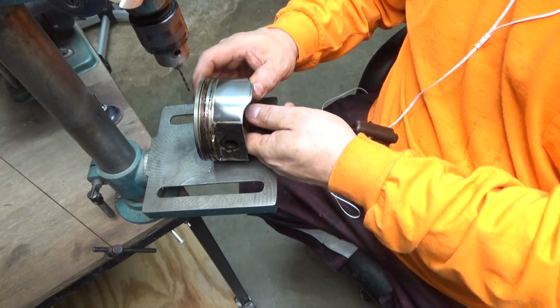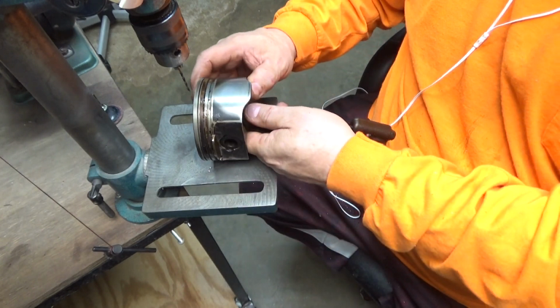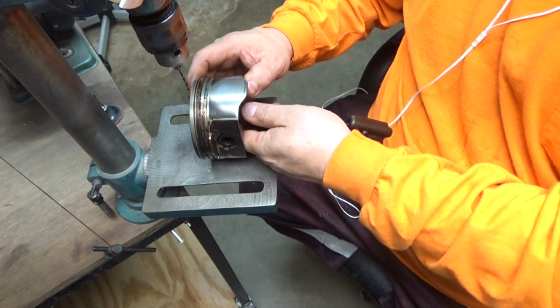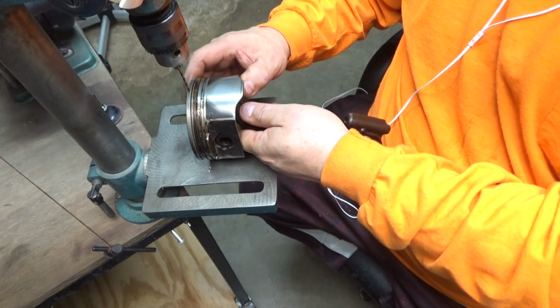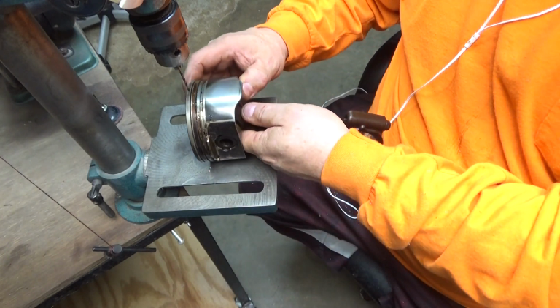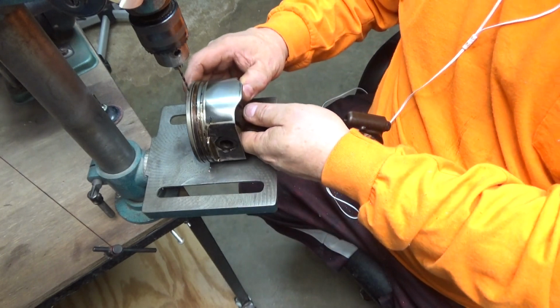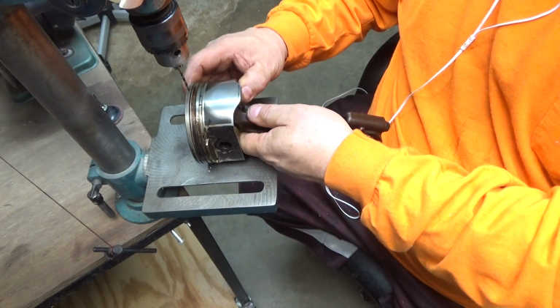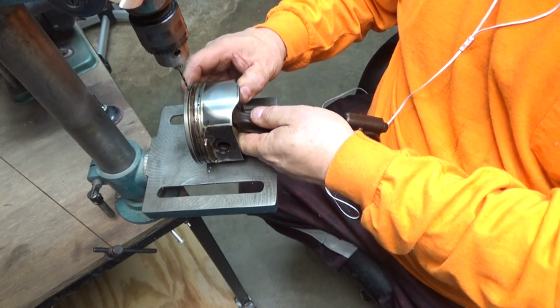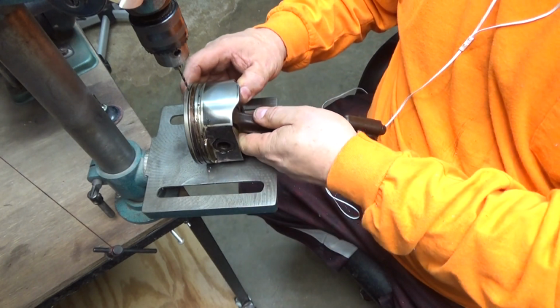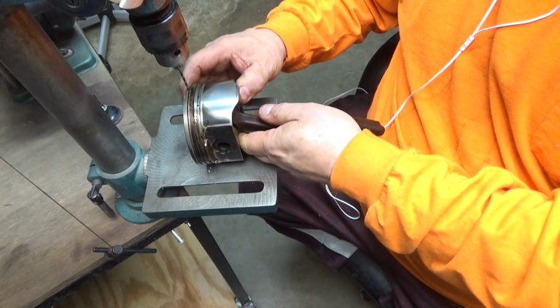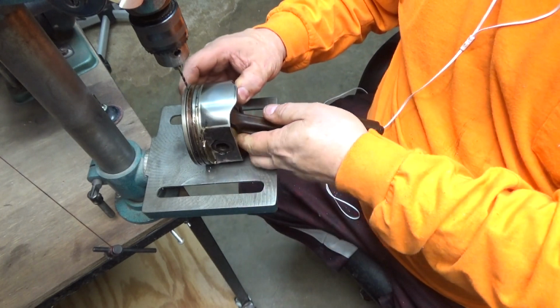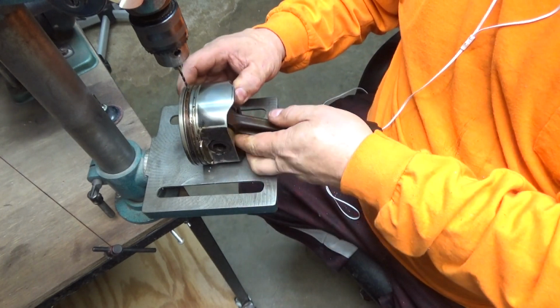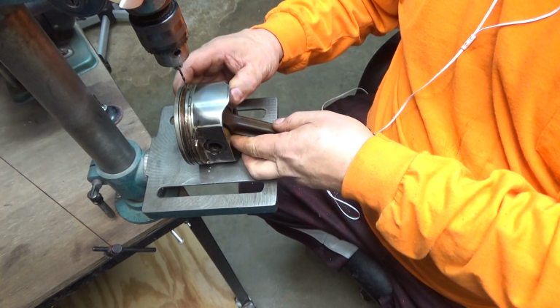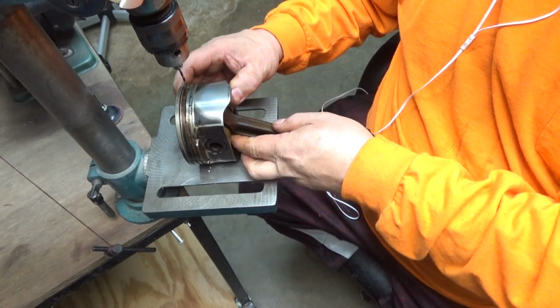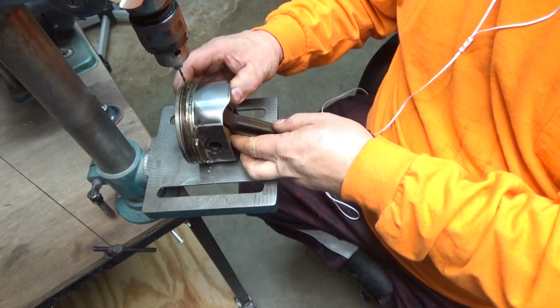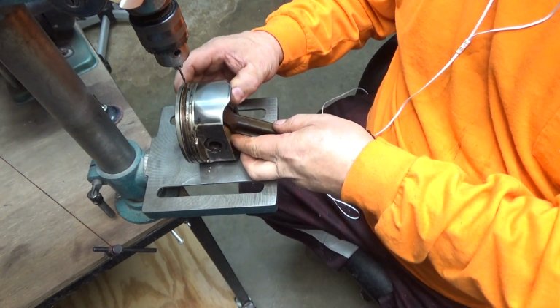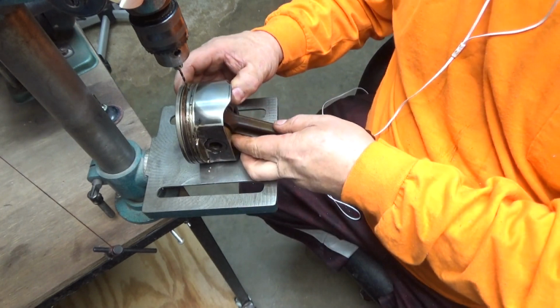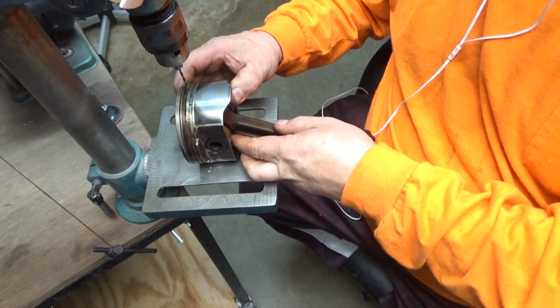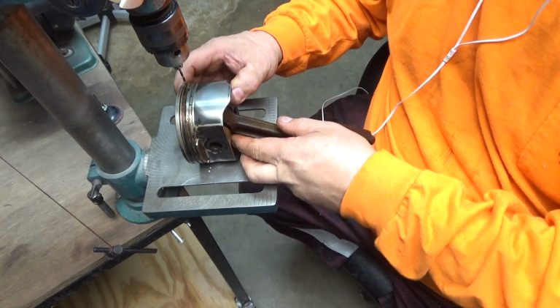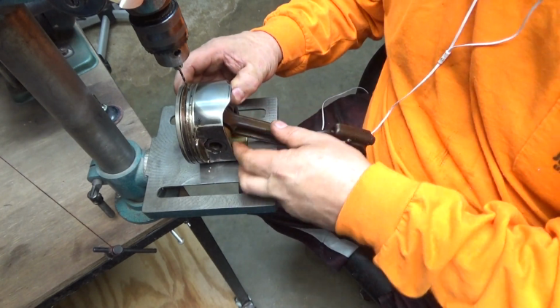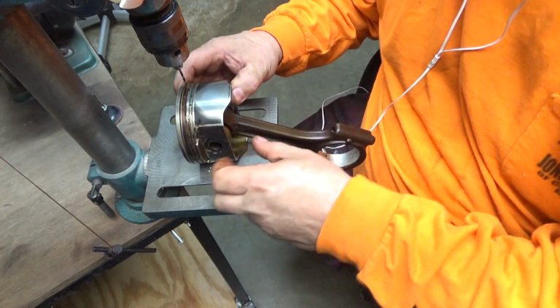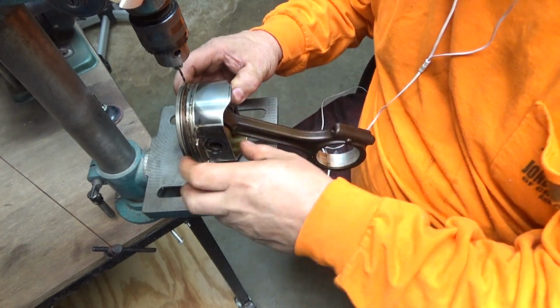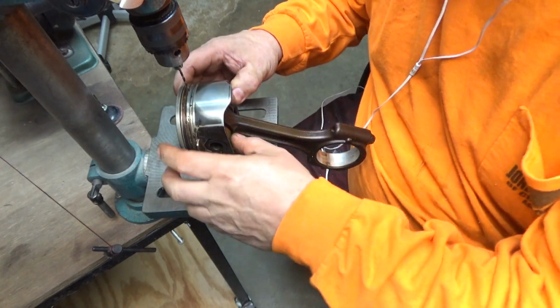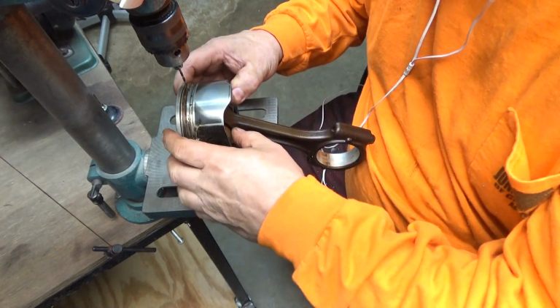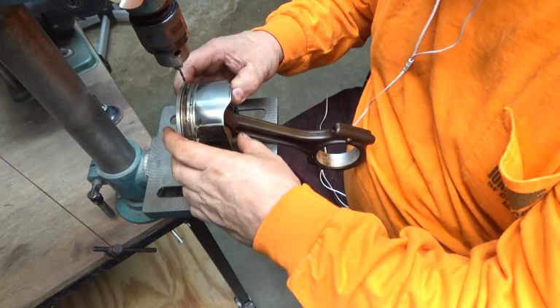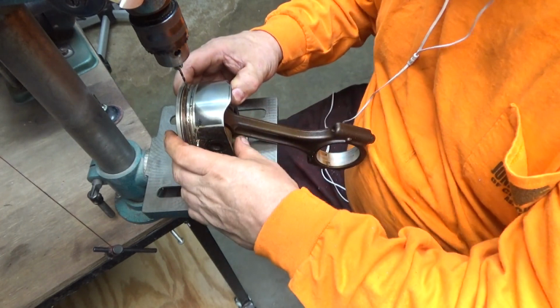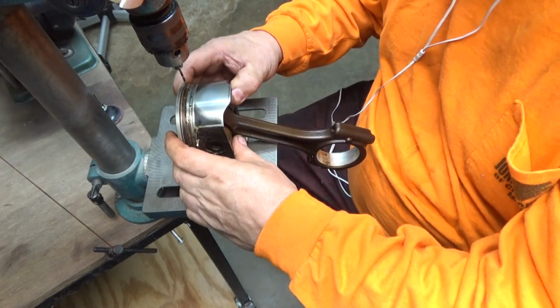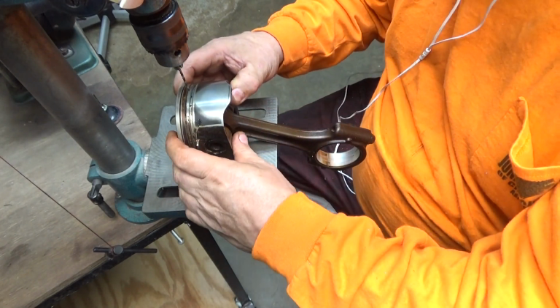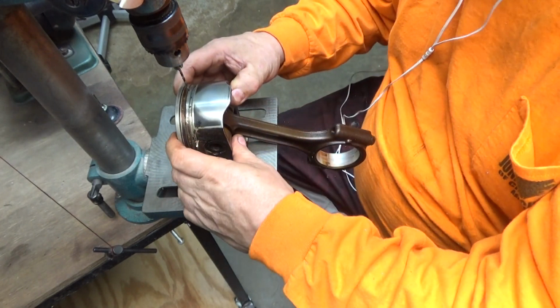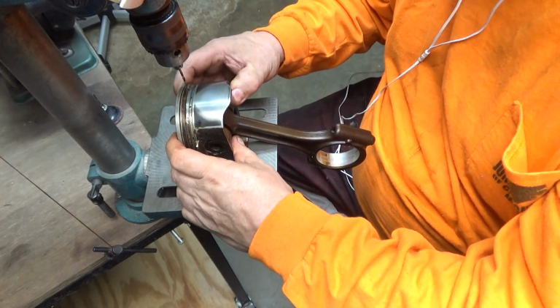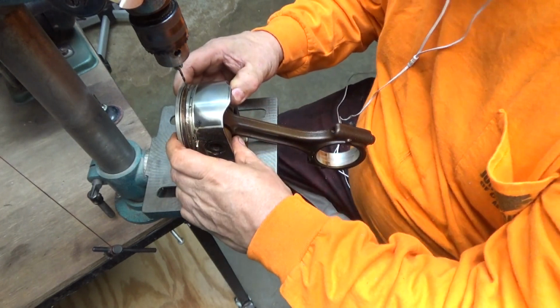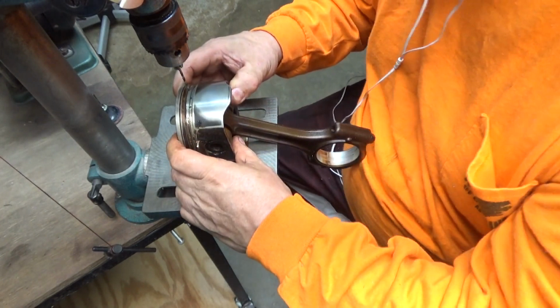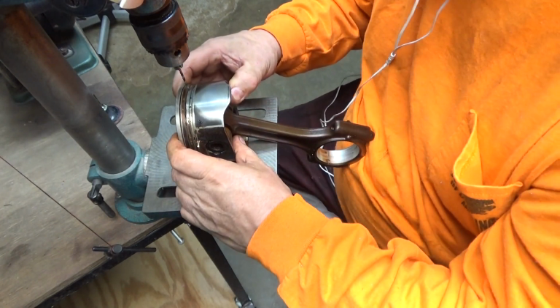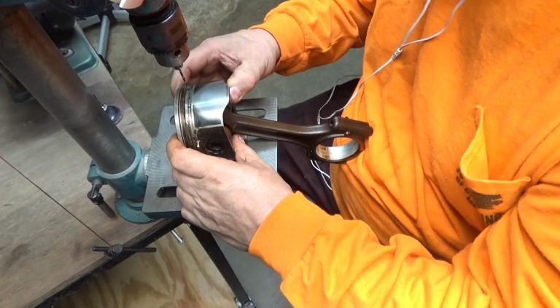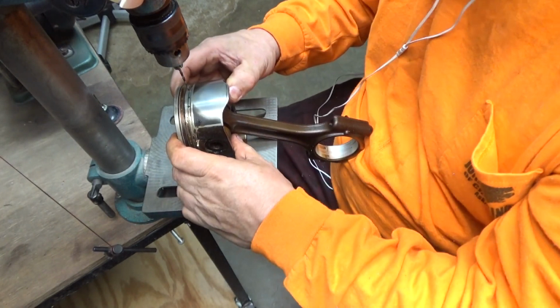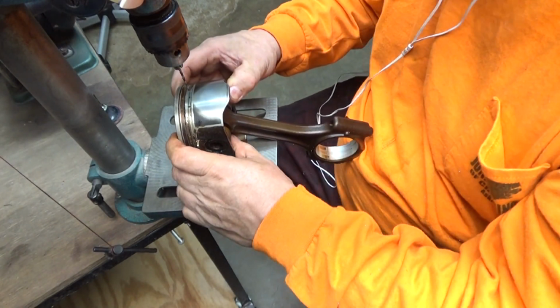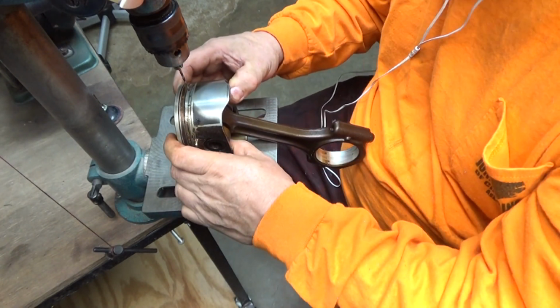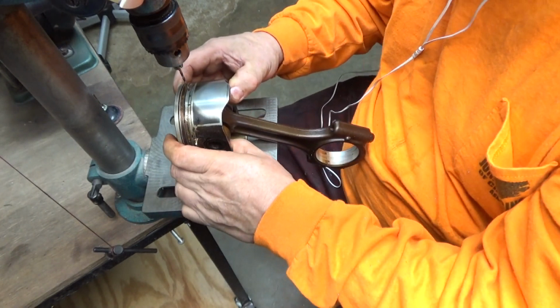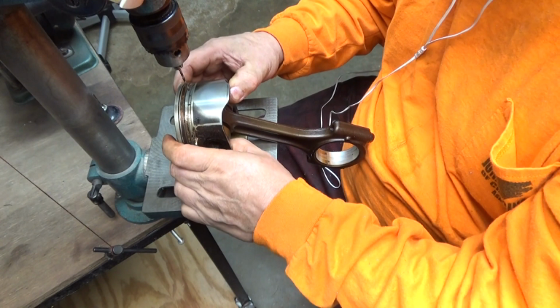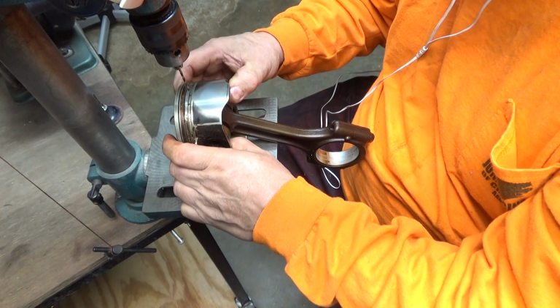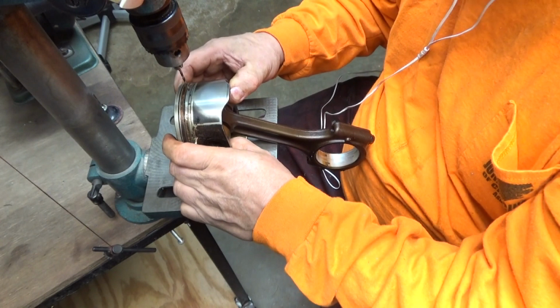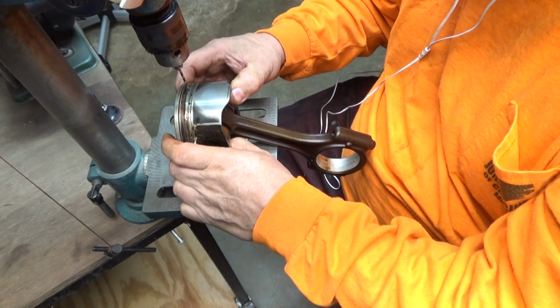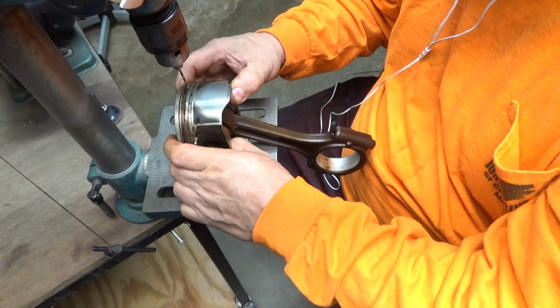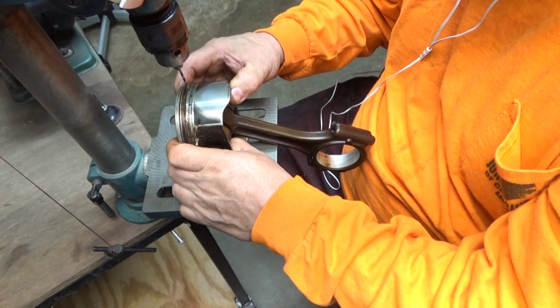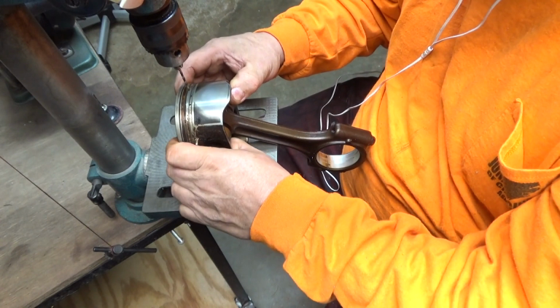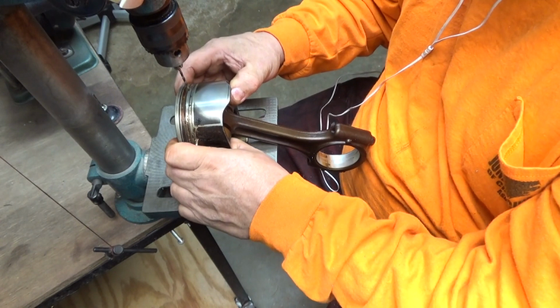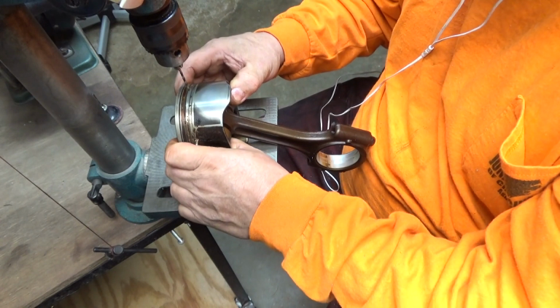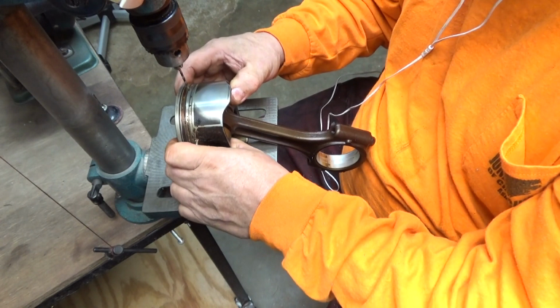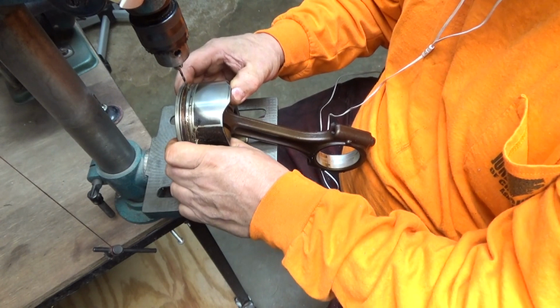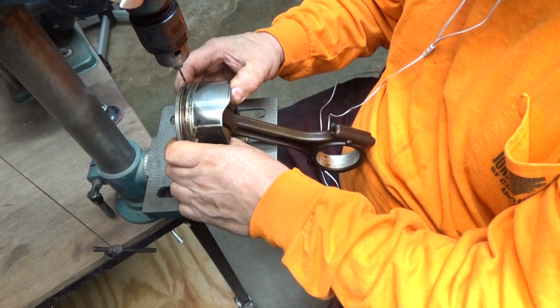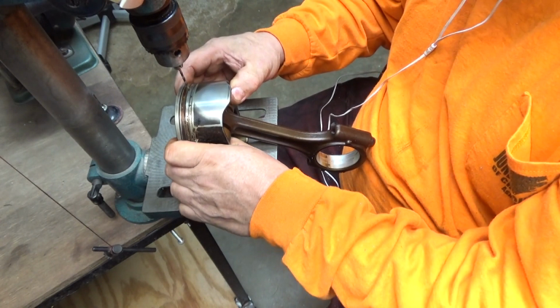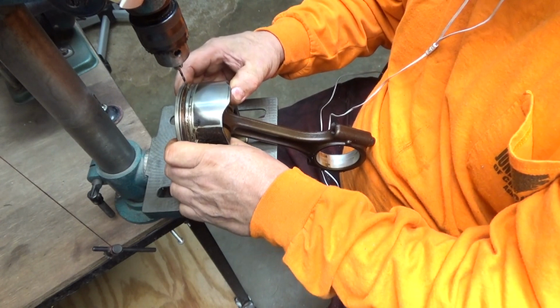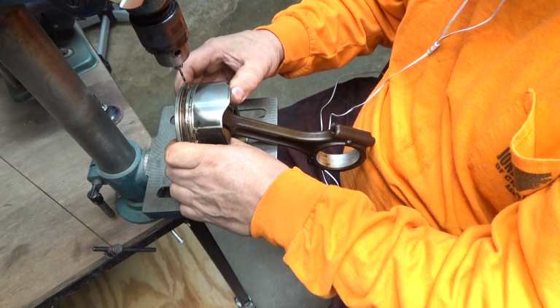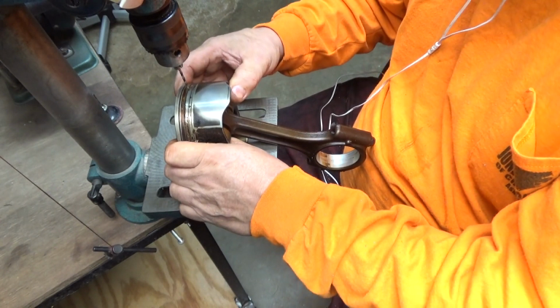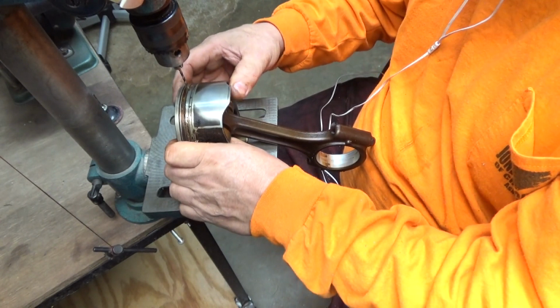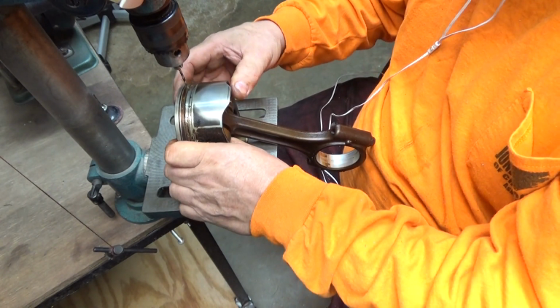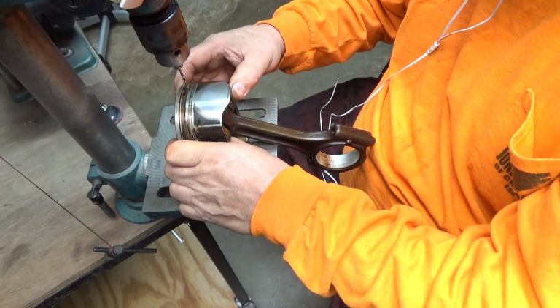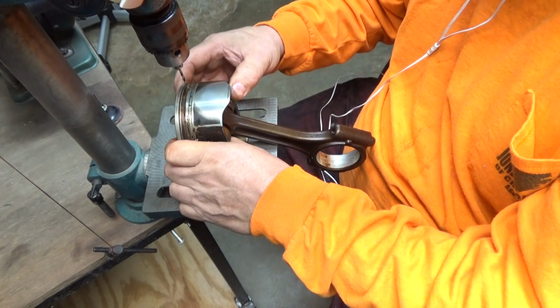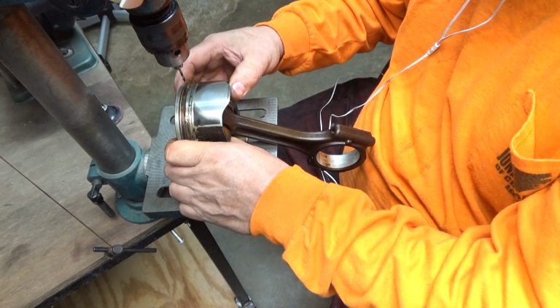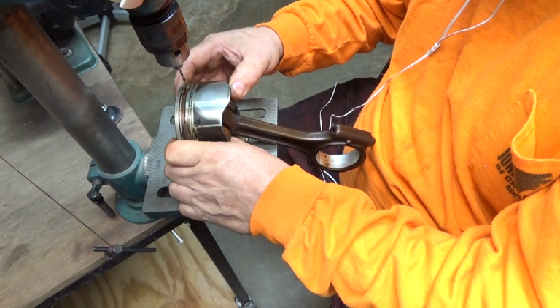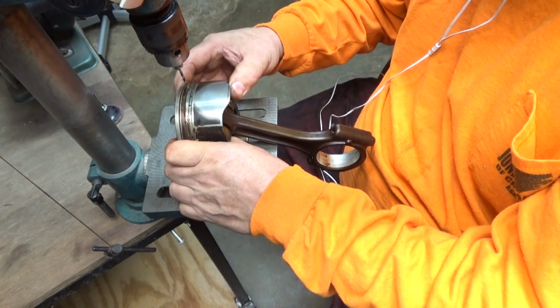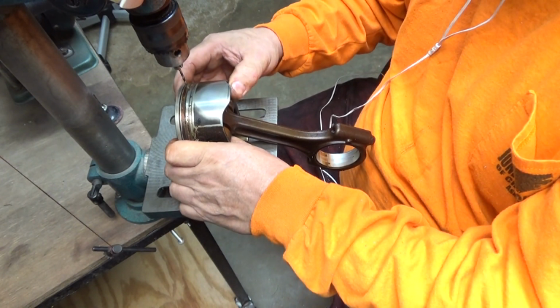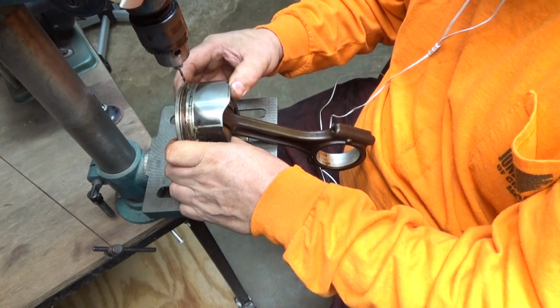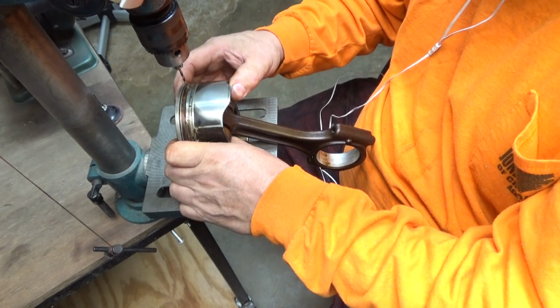And this is perfectly safe. It's been quite a few motors done like this.